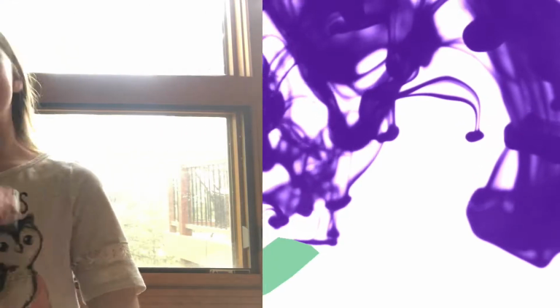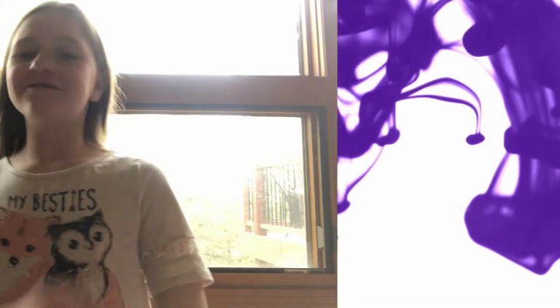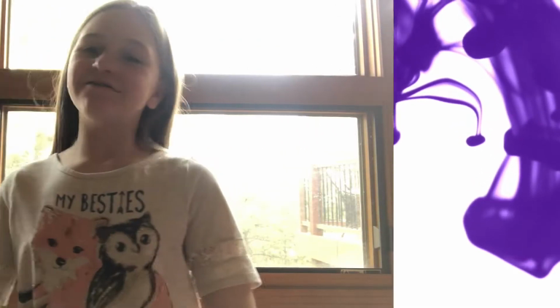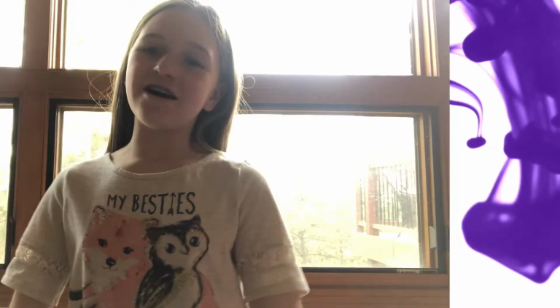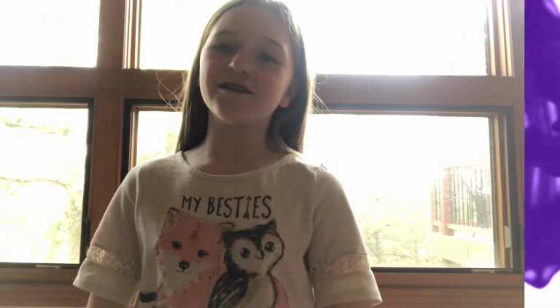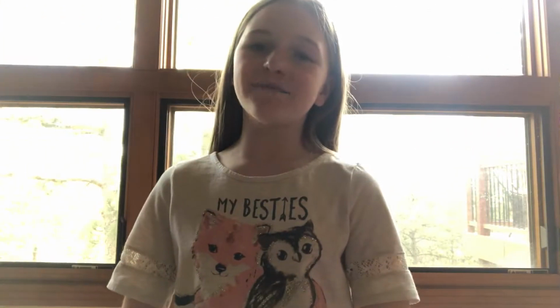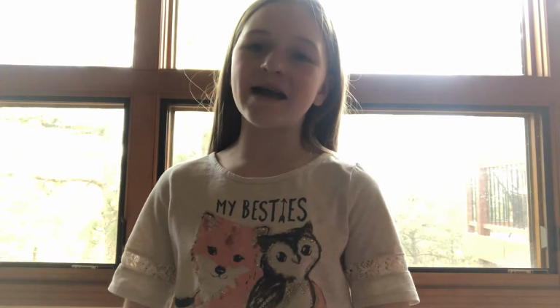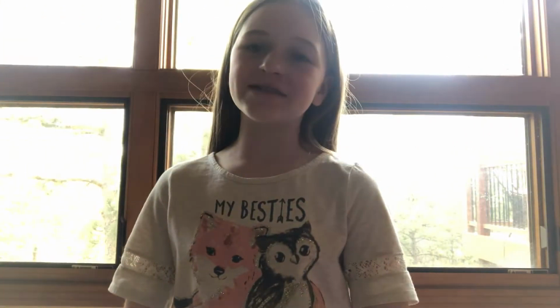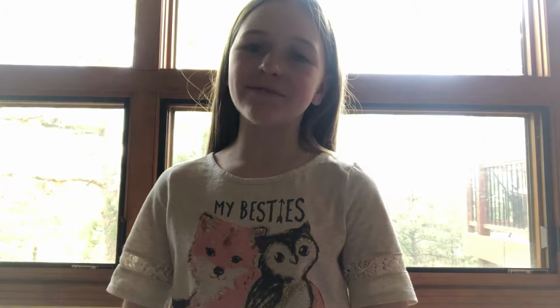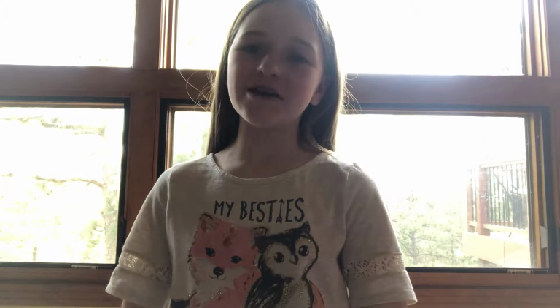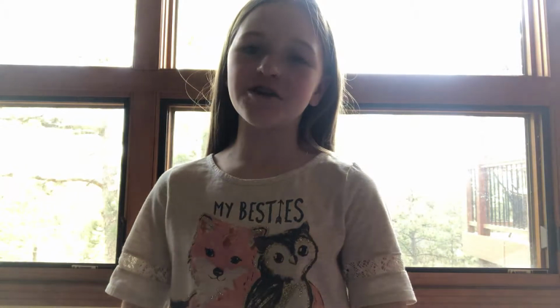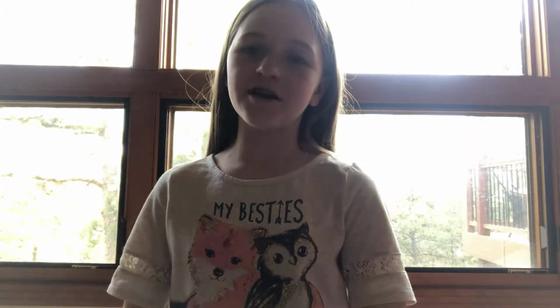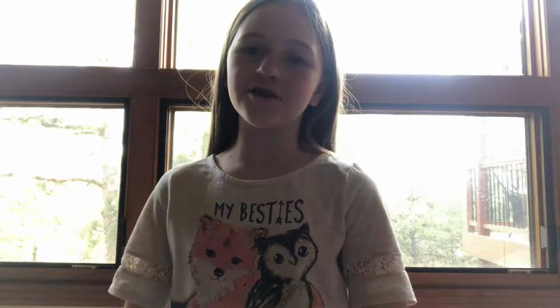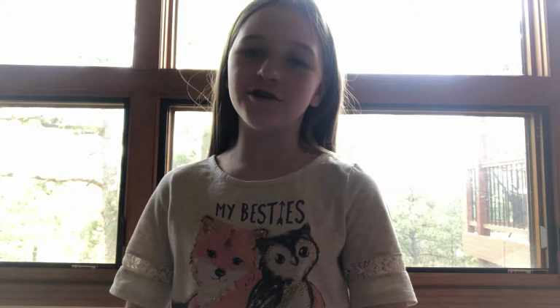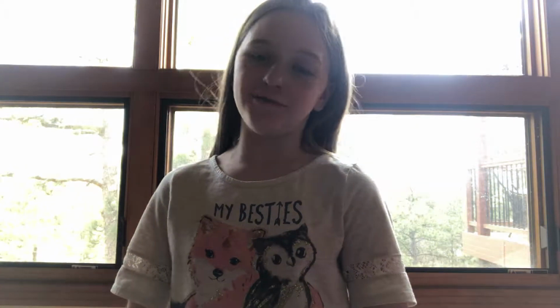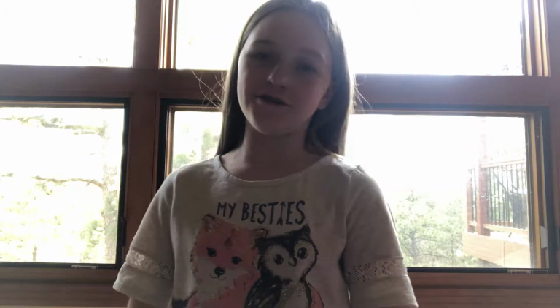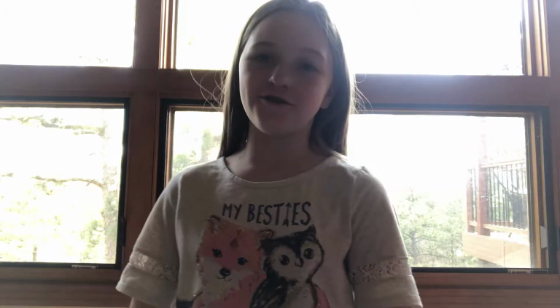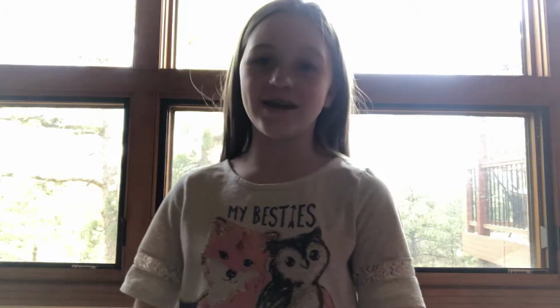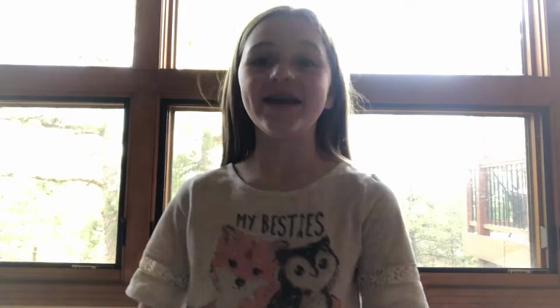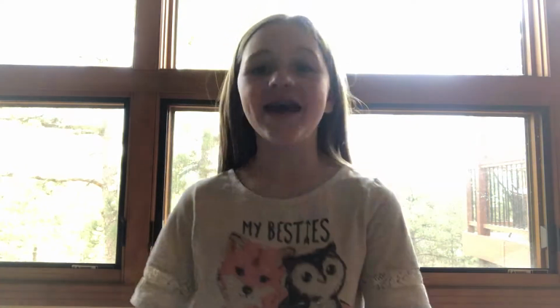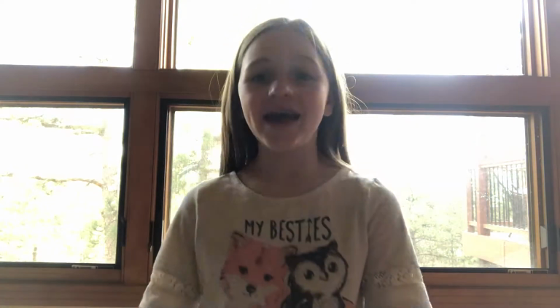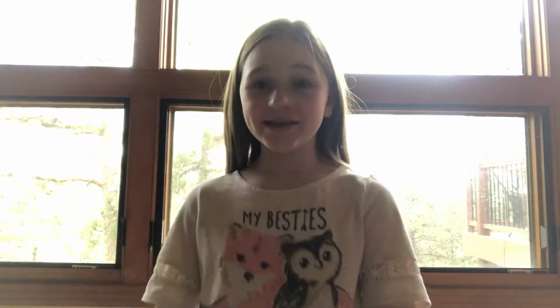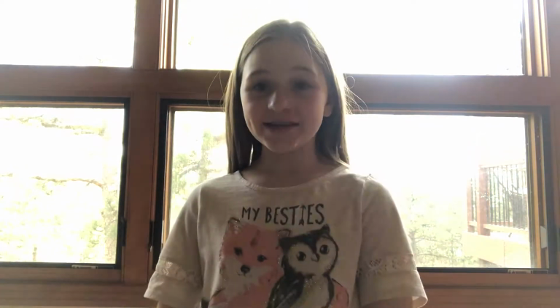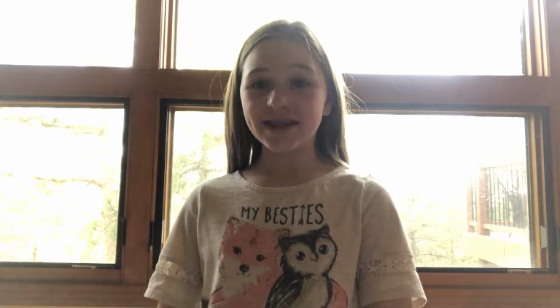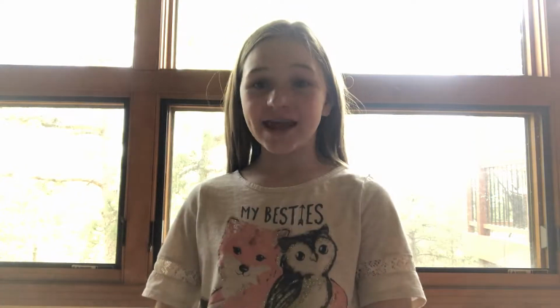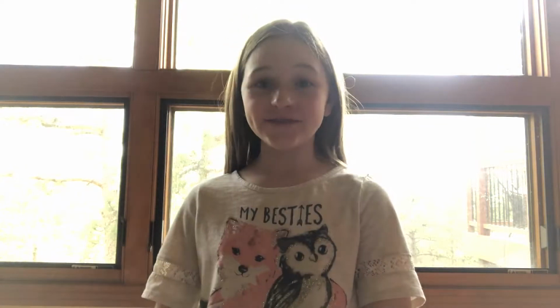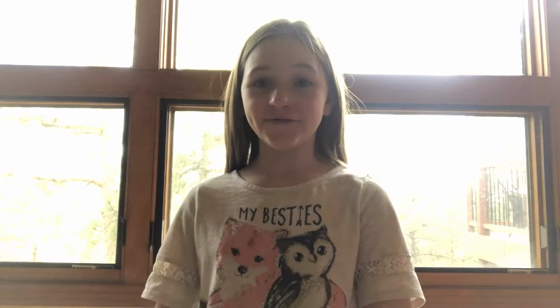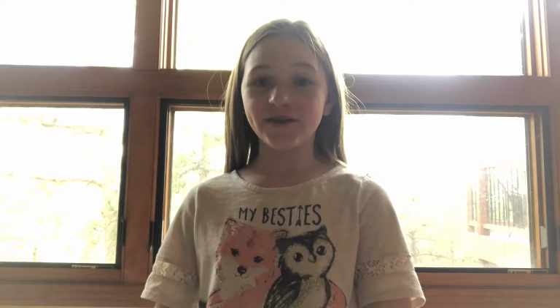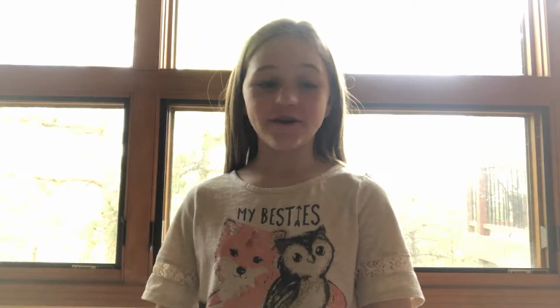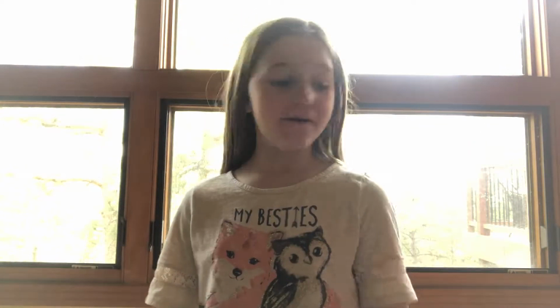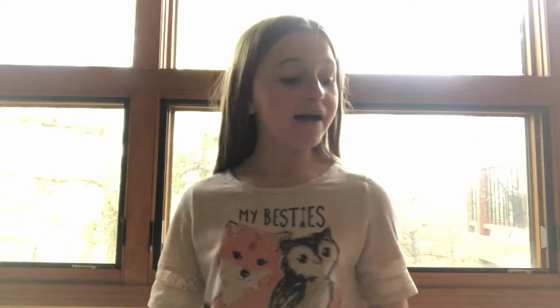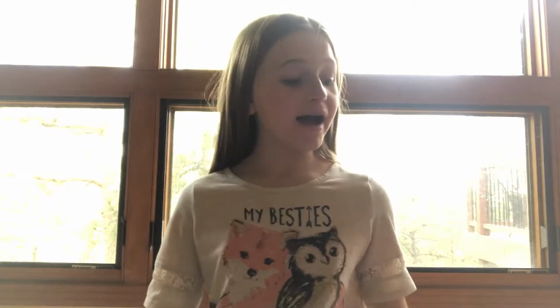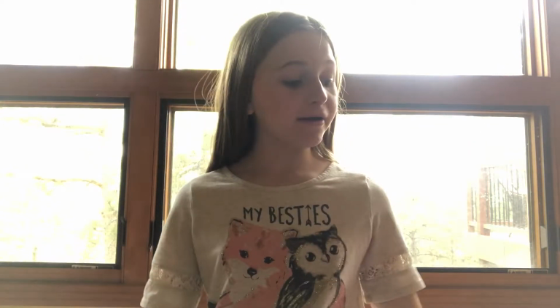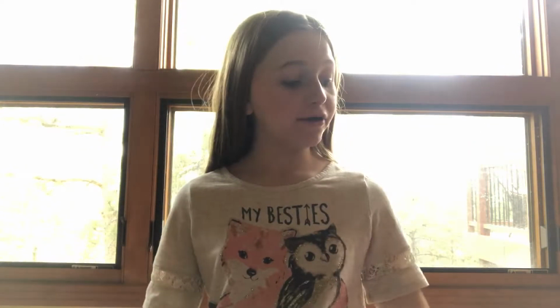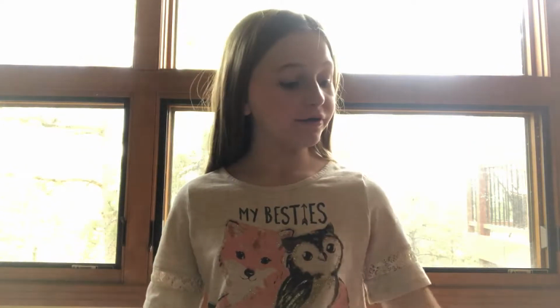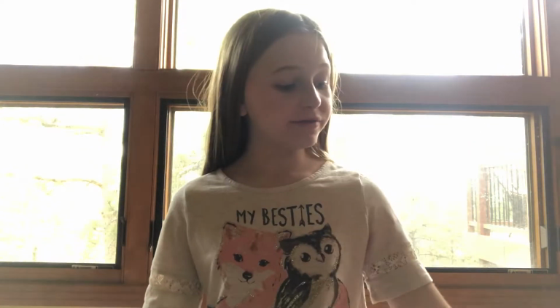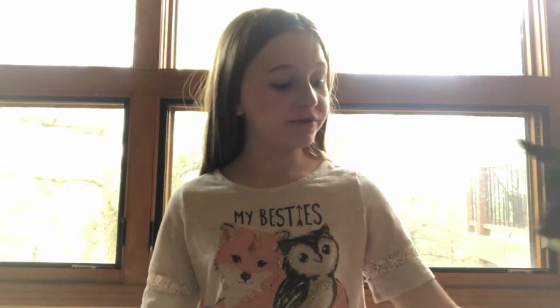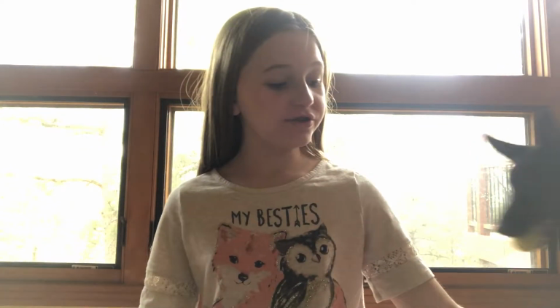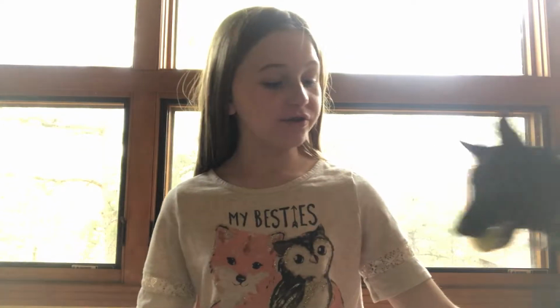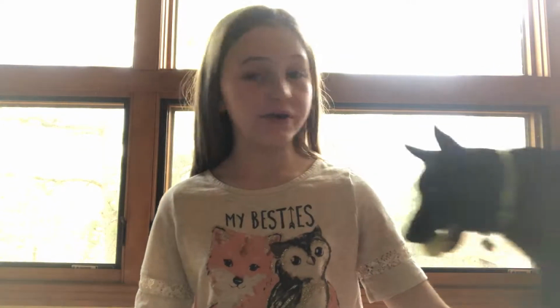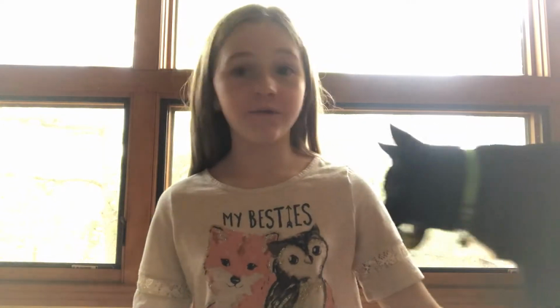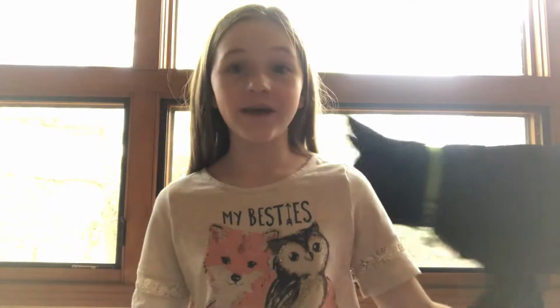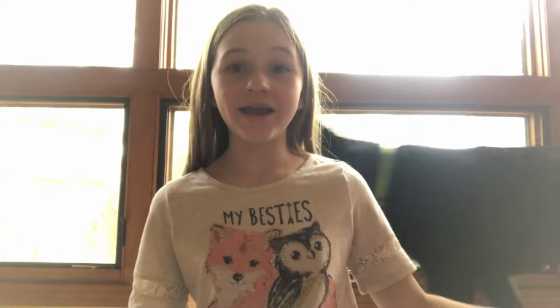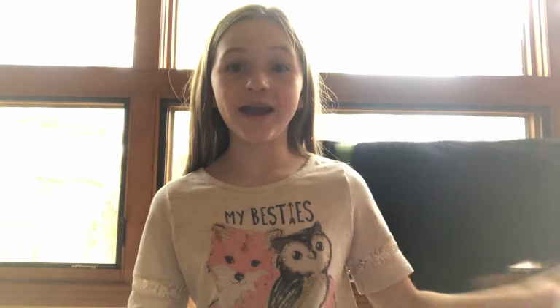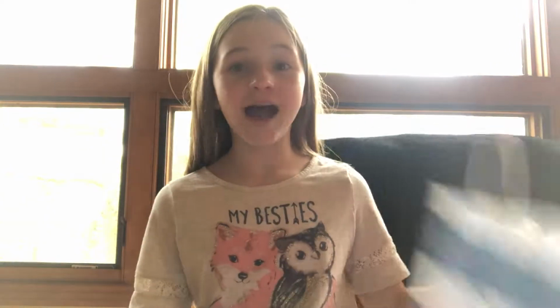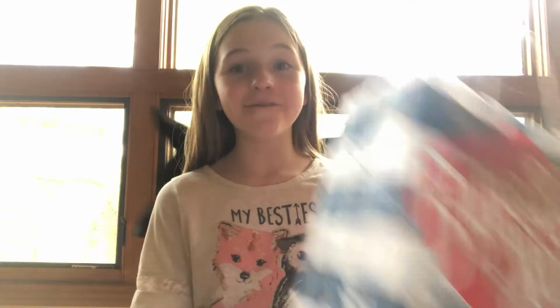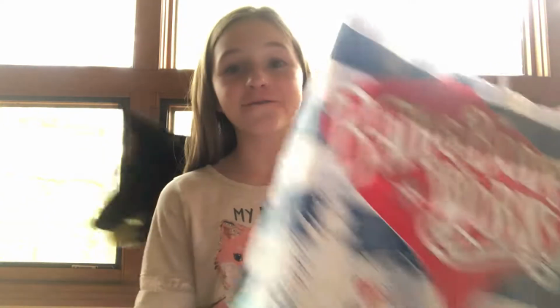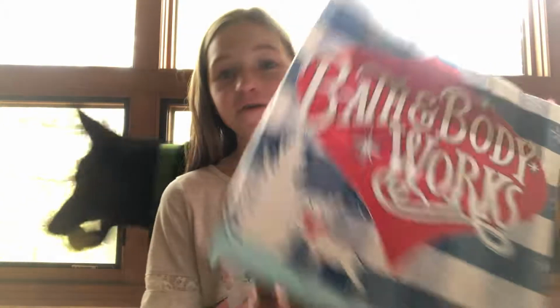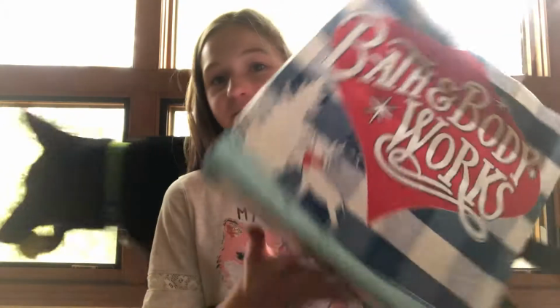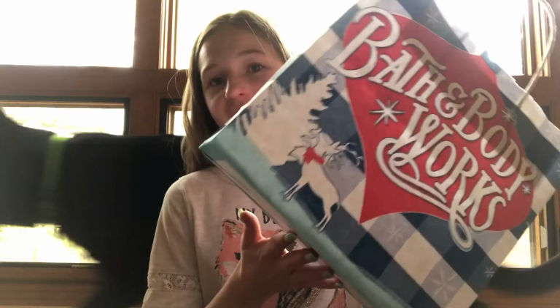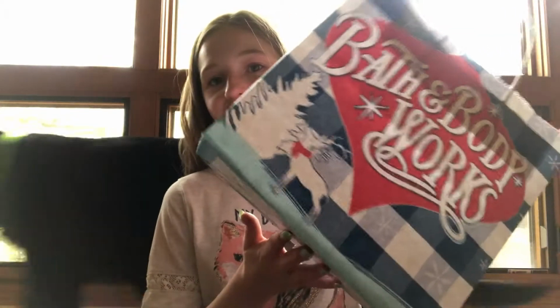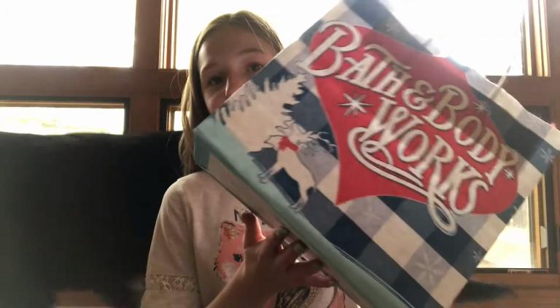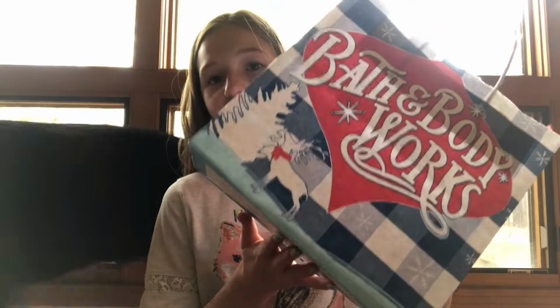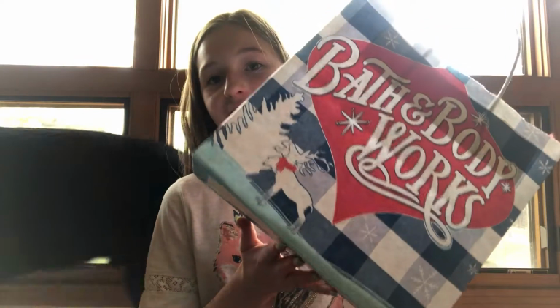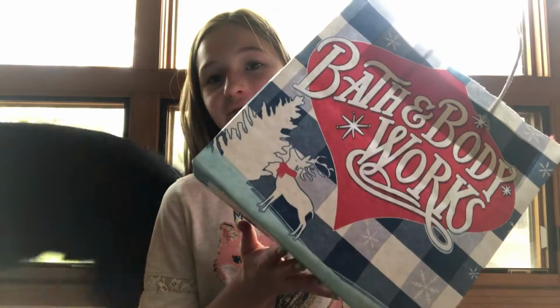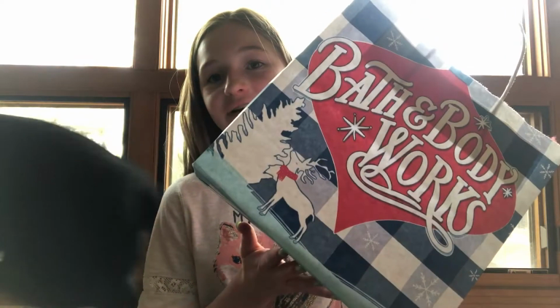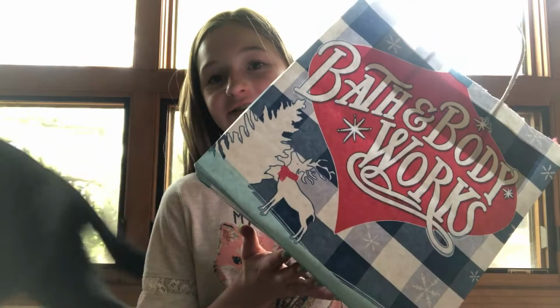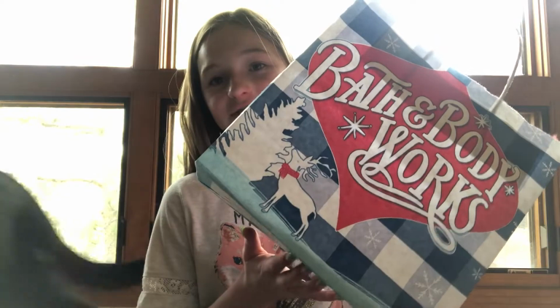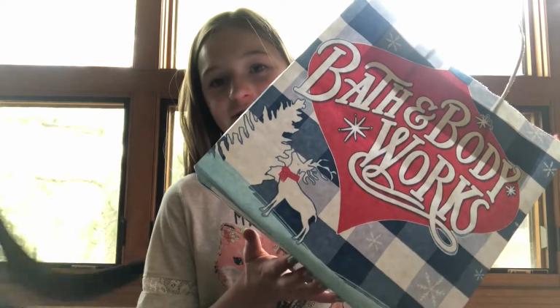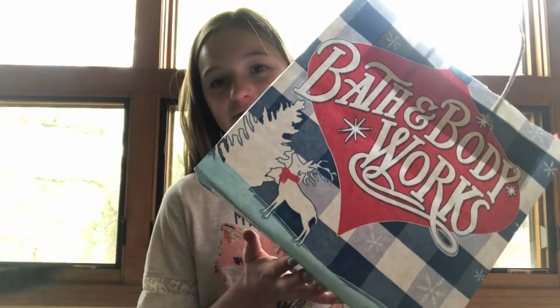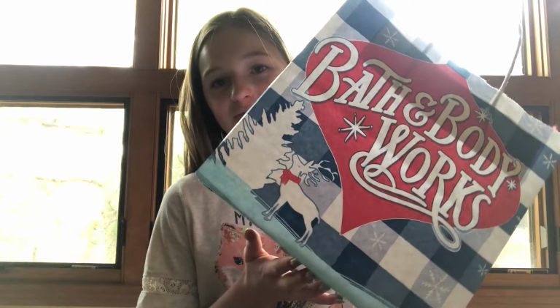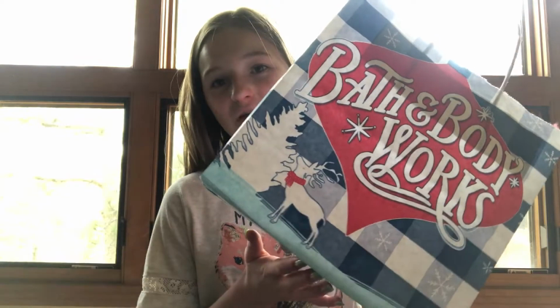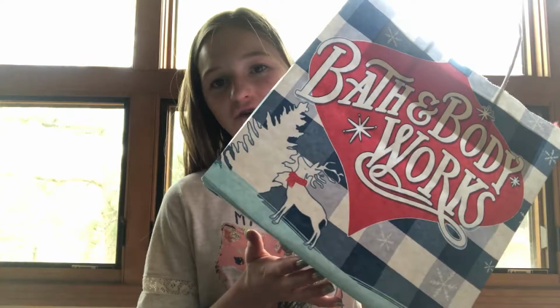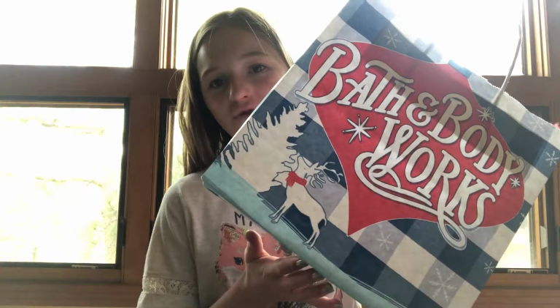Hey guys, welcome back to my channel, Goober Train. In today's video, I'm going to be doing what I got from Bath & Body Works Christmas Special.